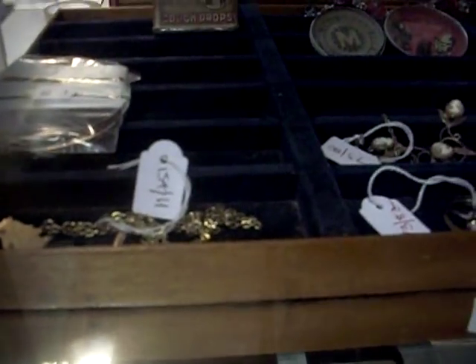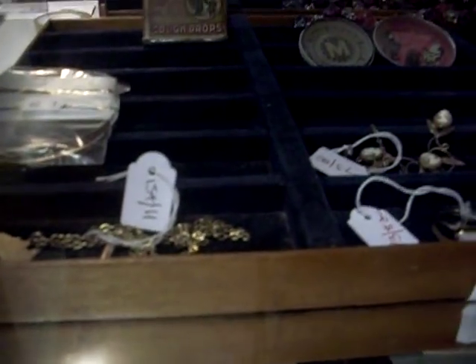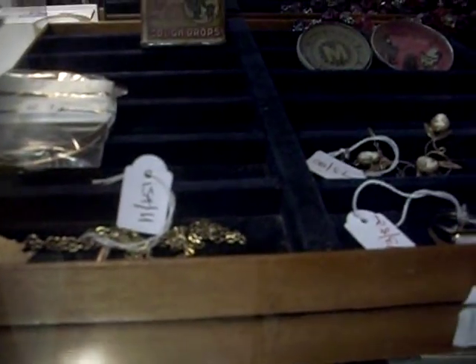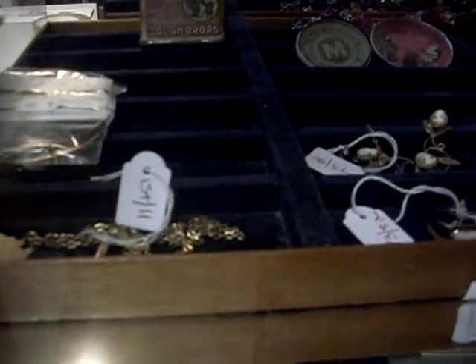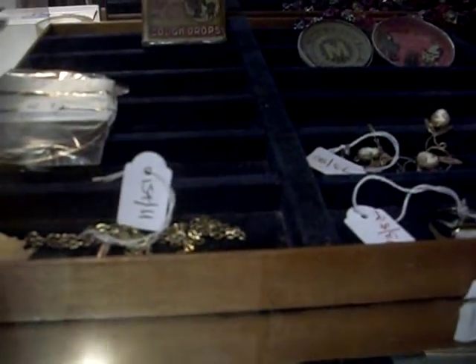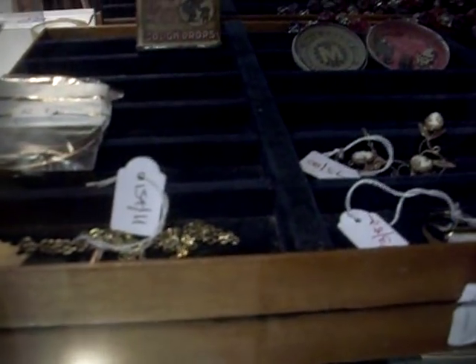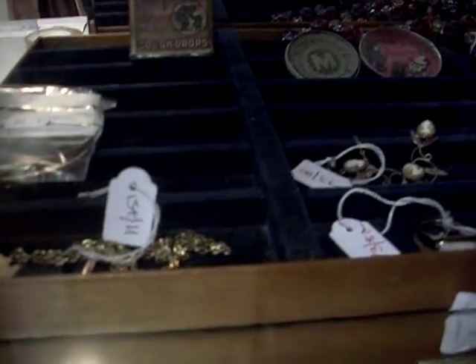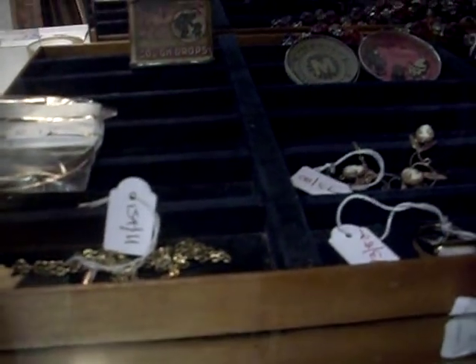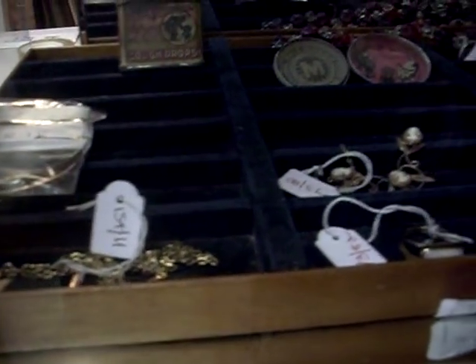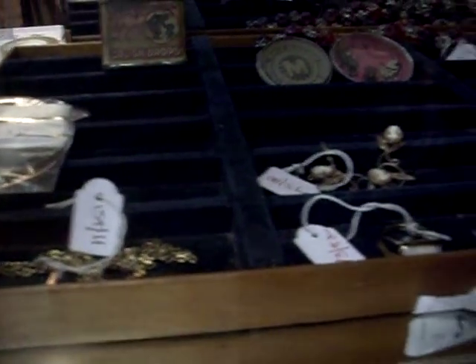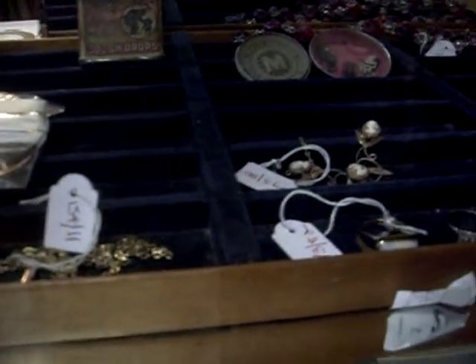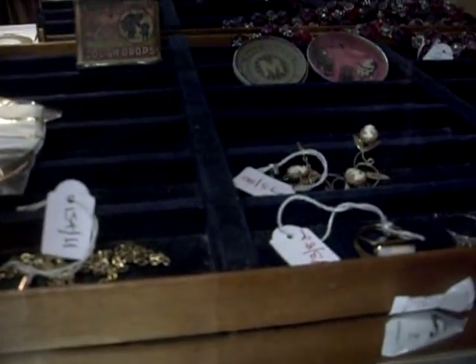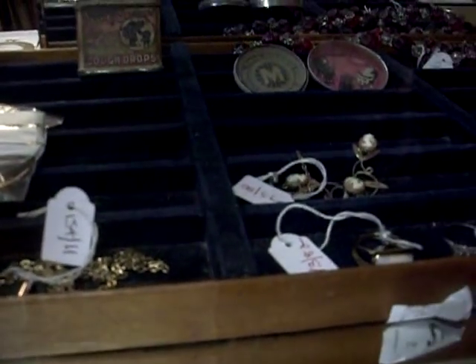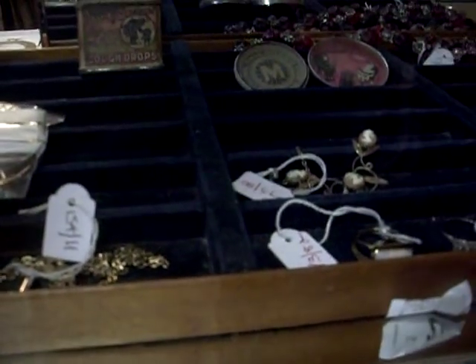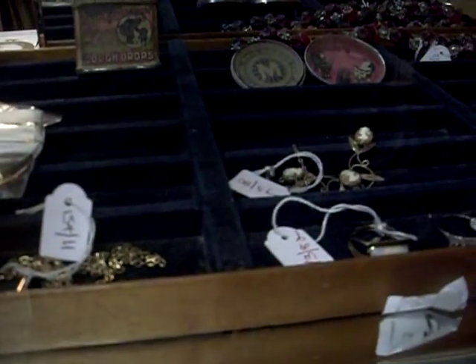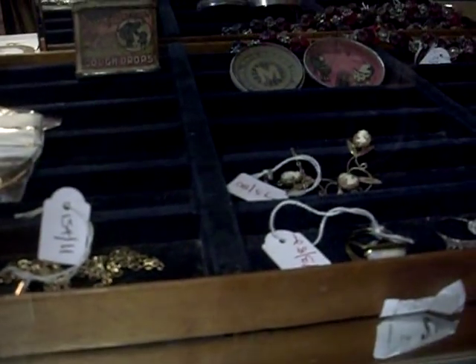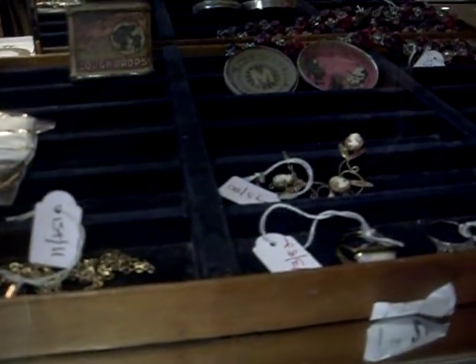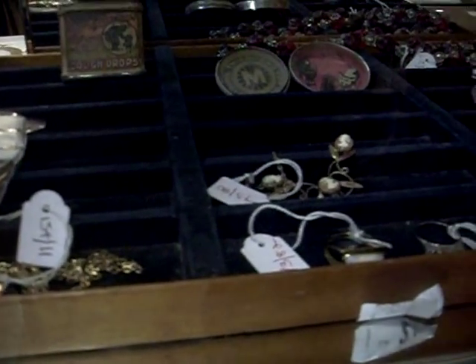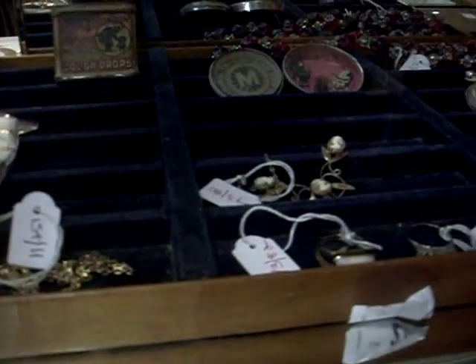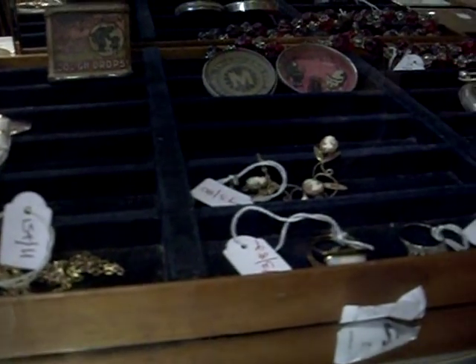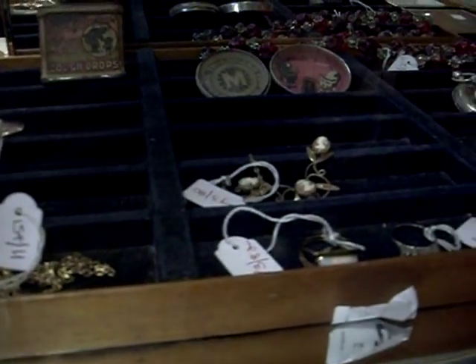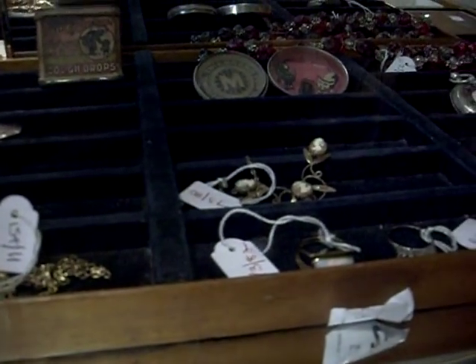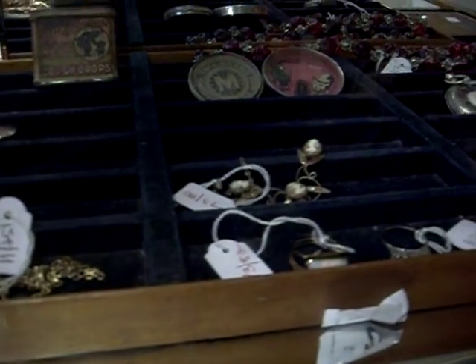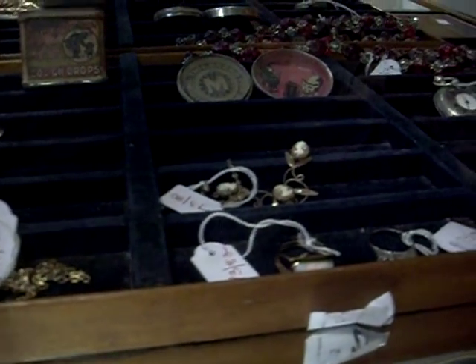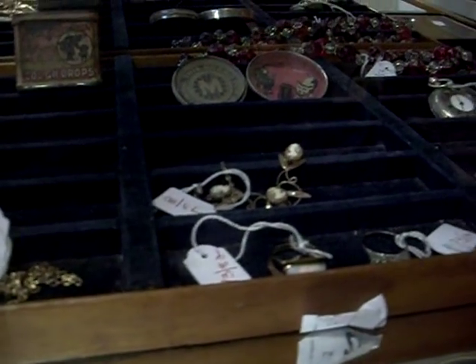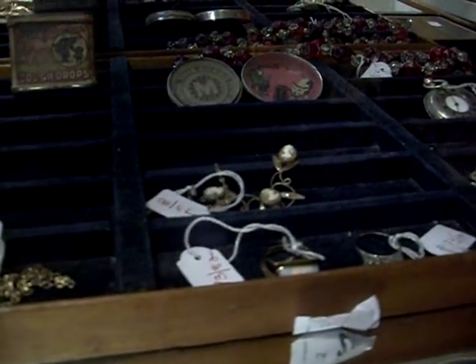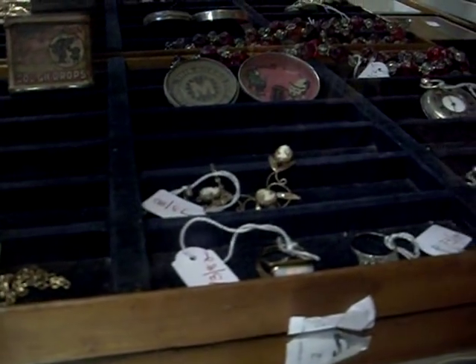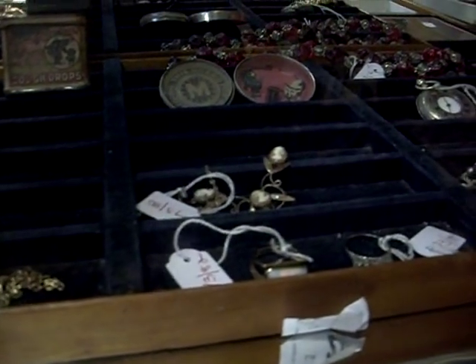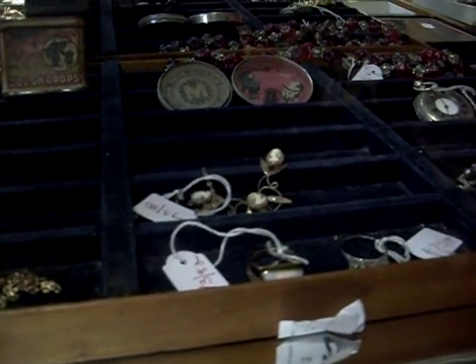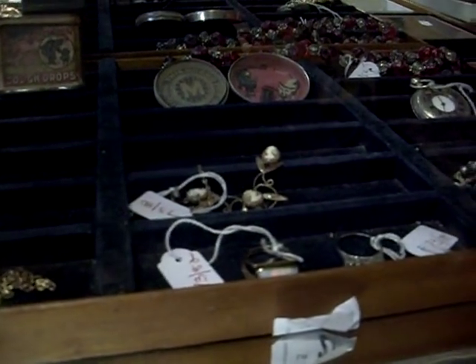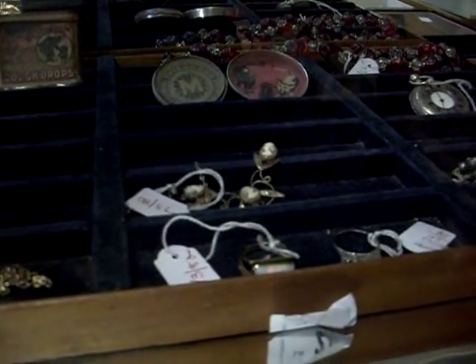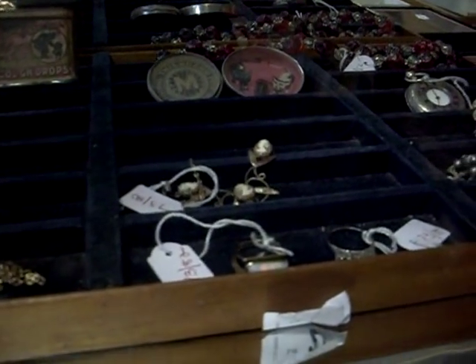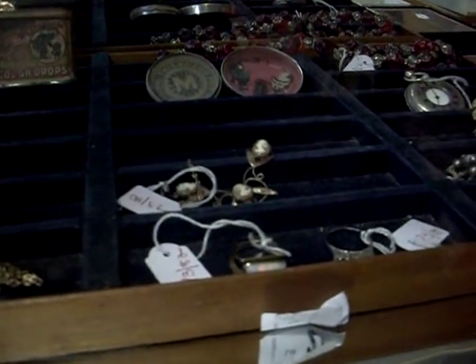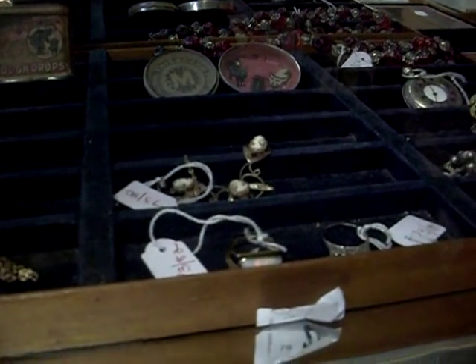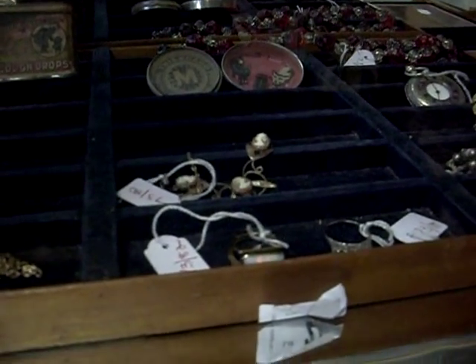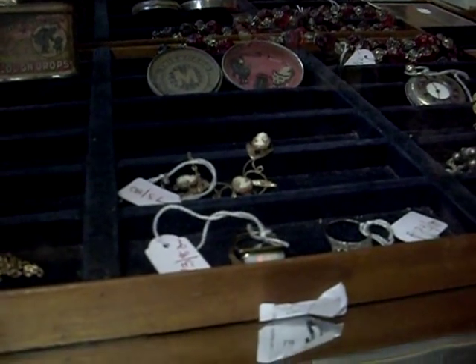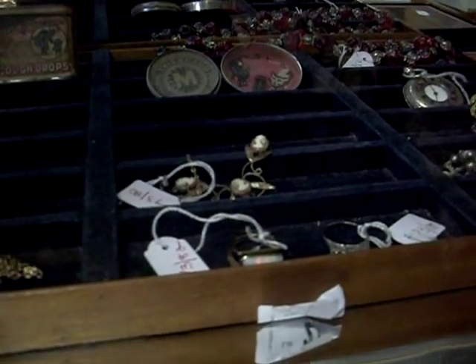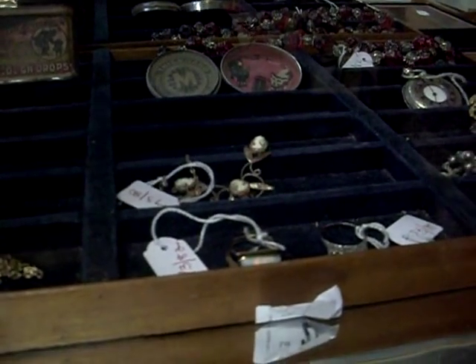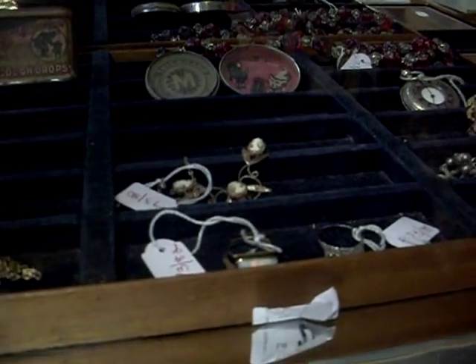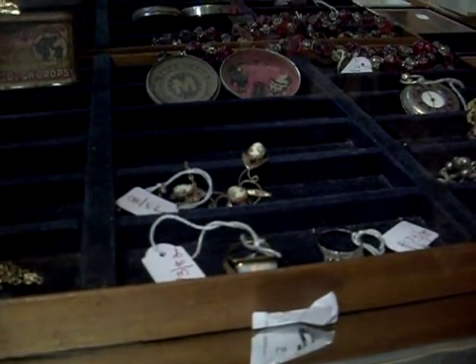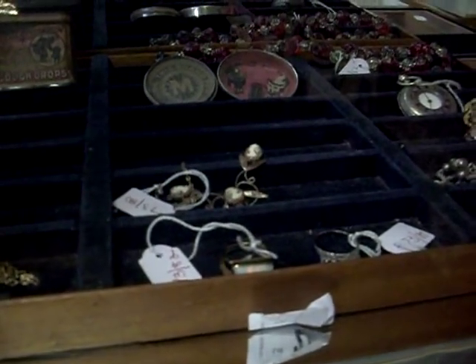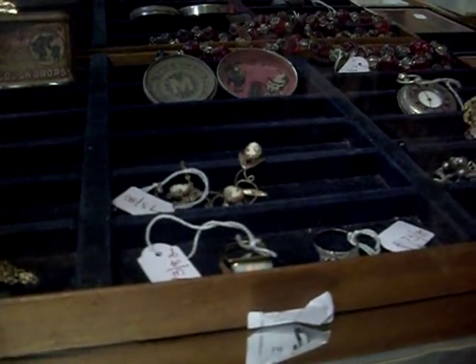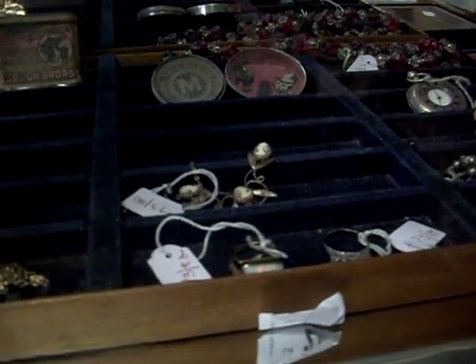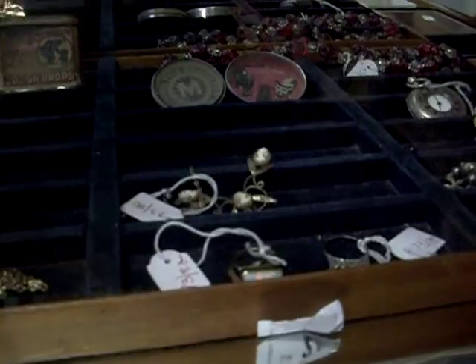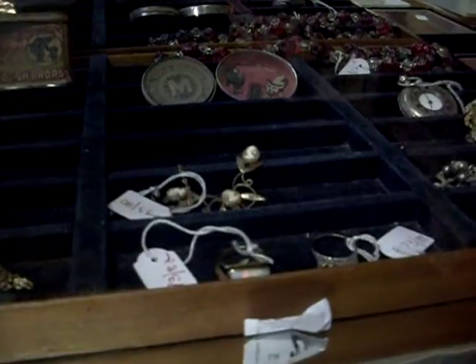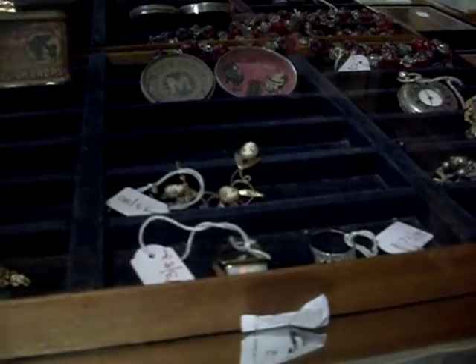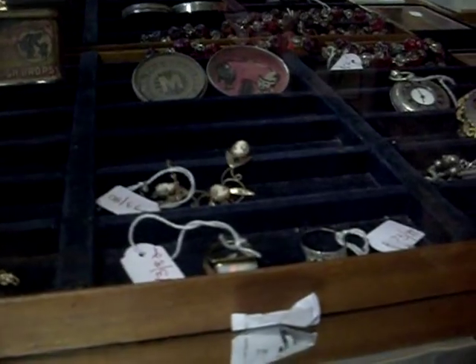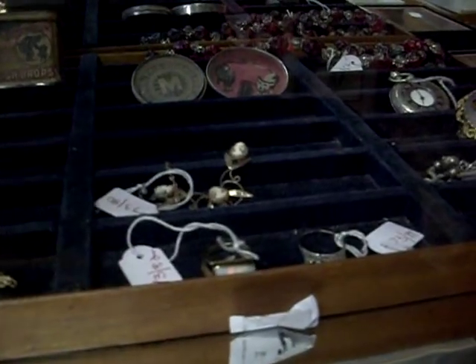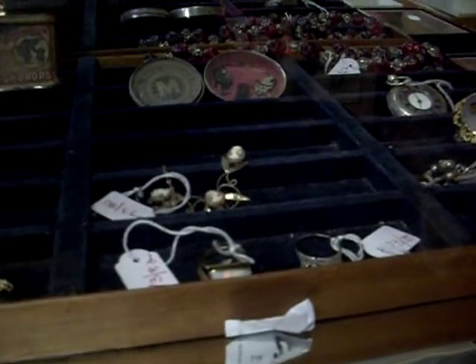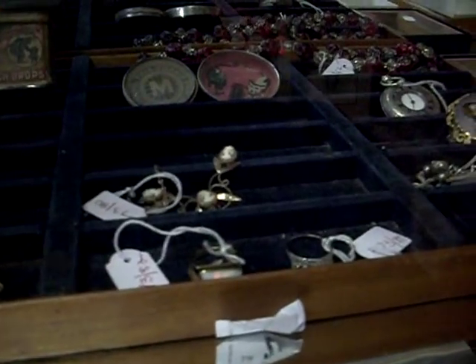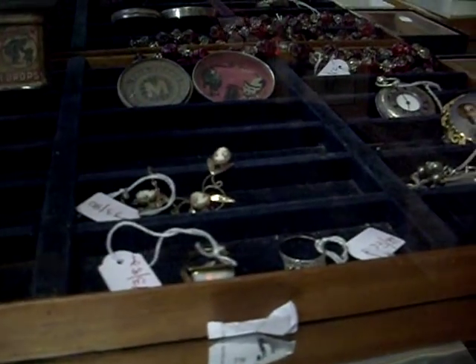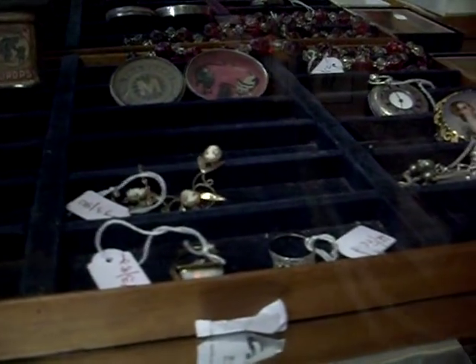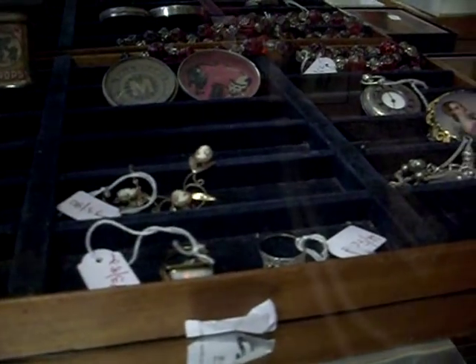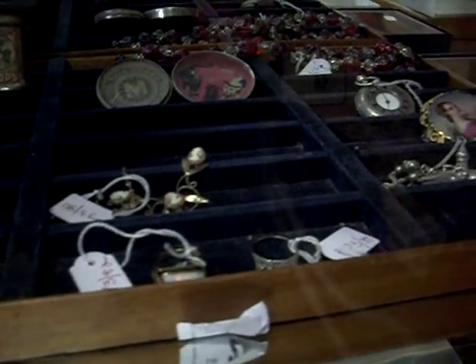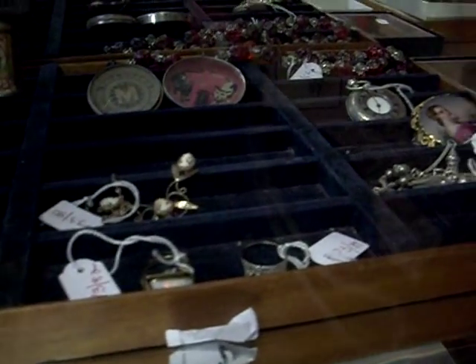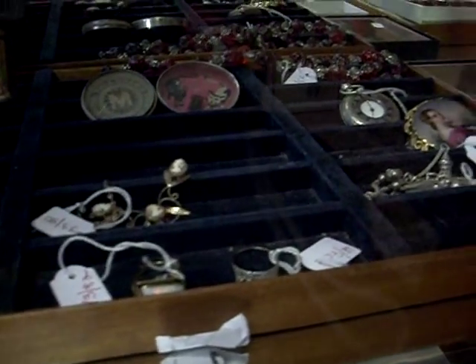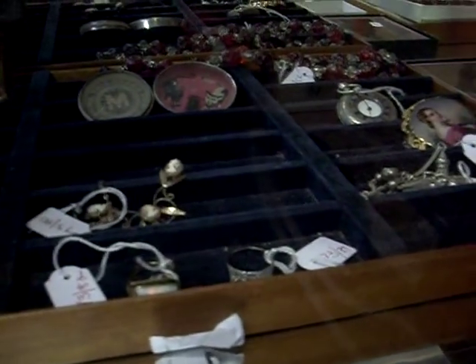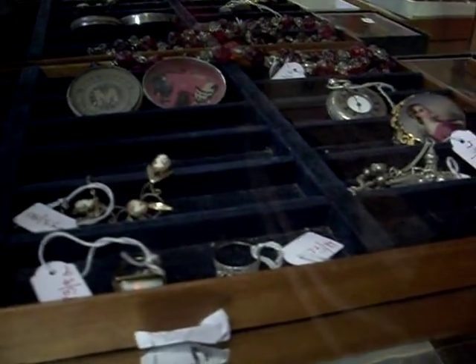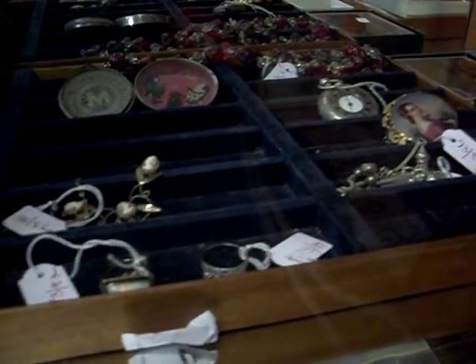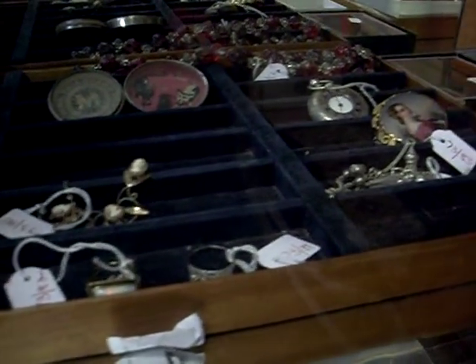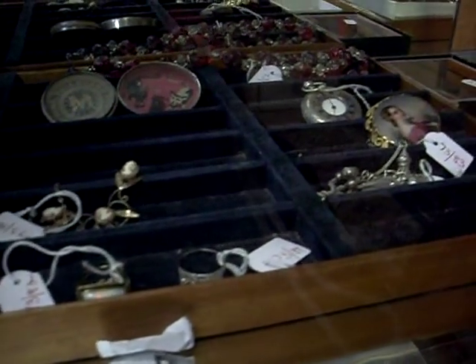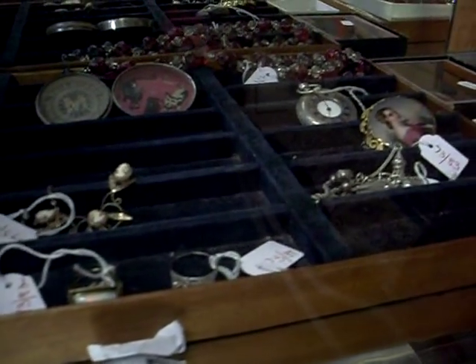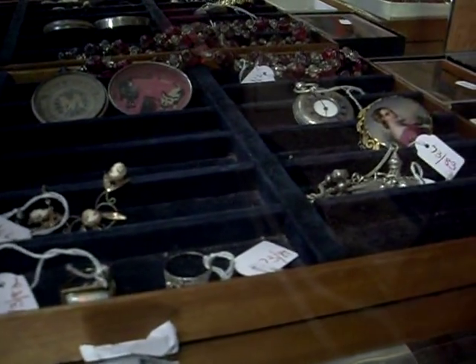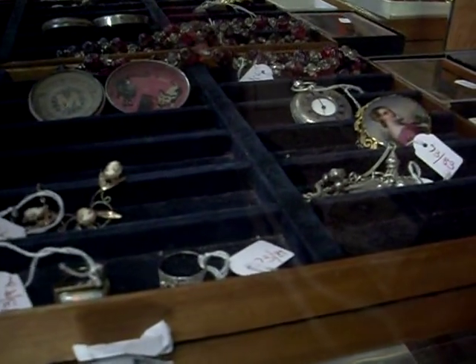Howdy cowdies, that time of the week — weekly walkabout. Cop that one.